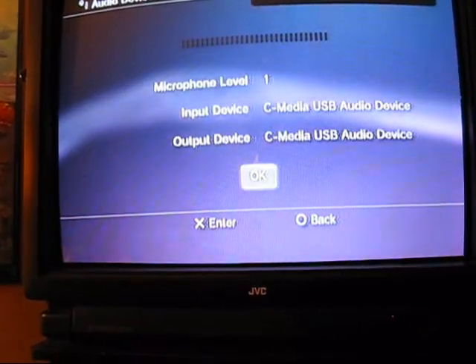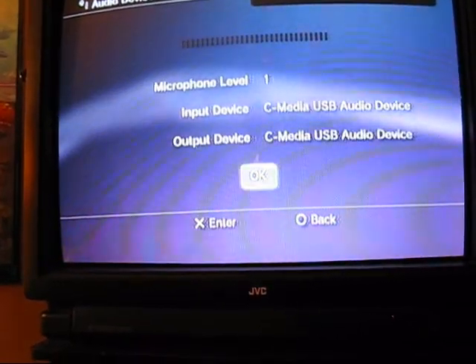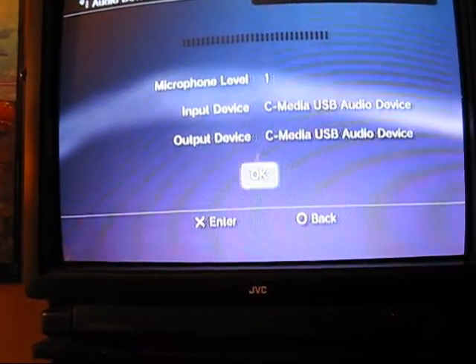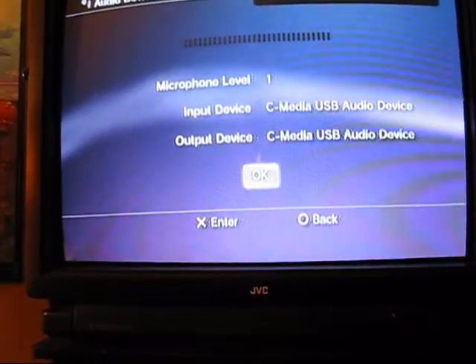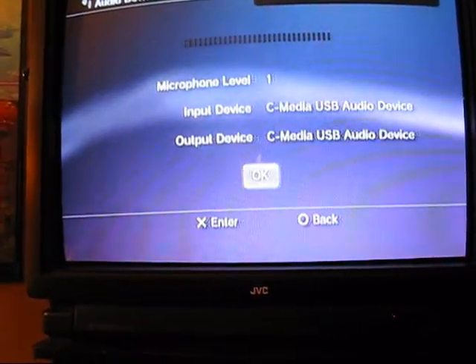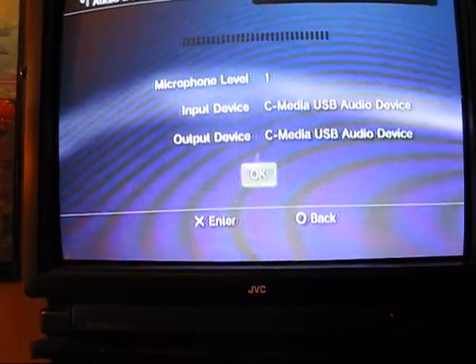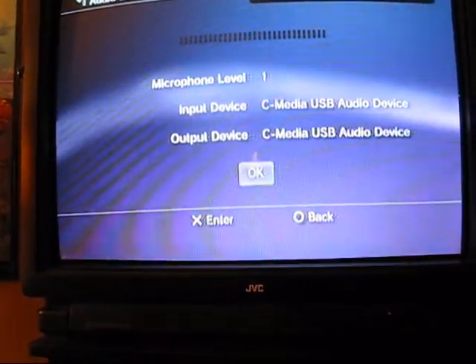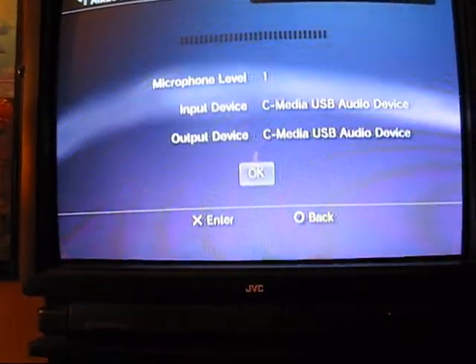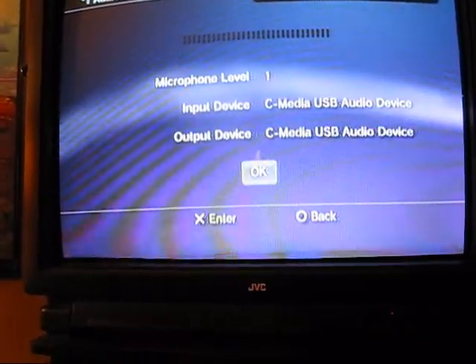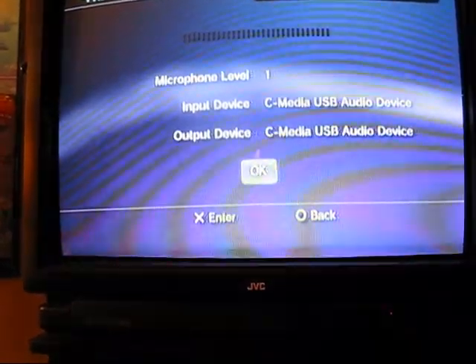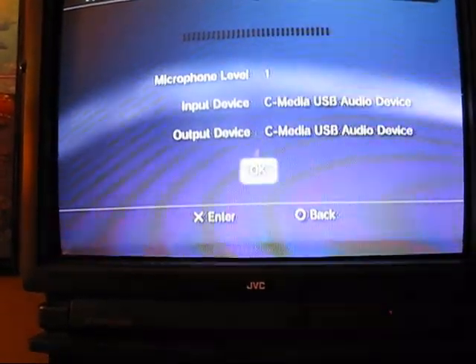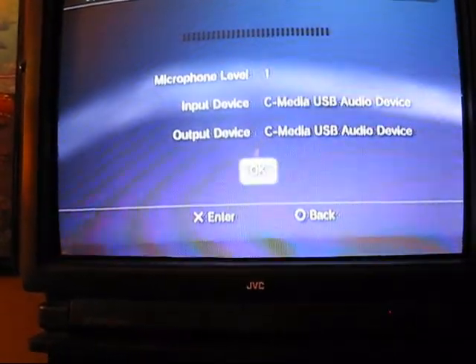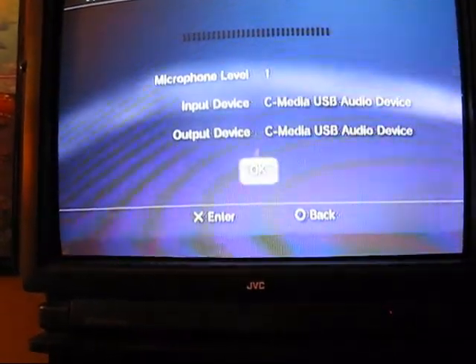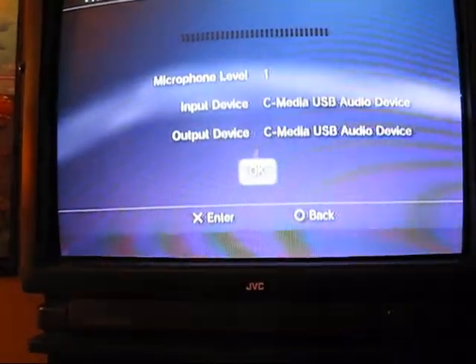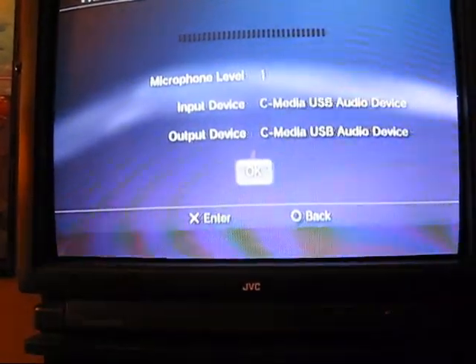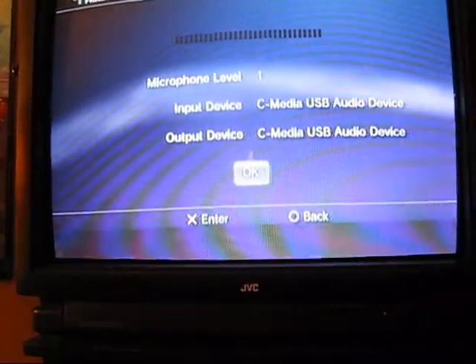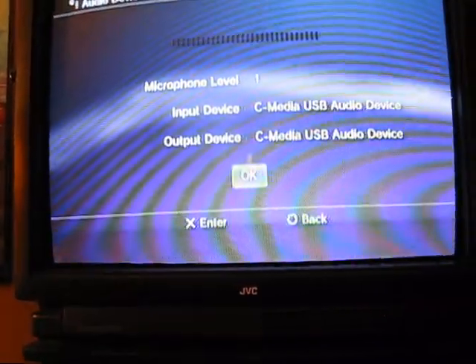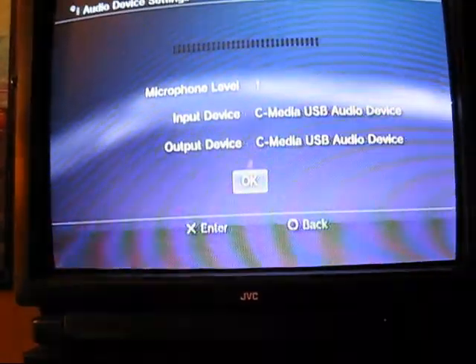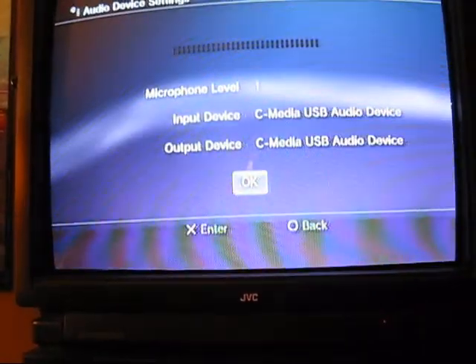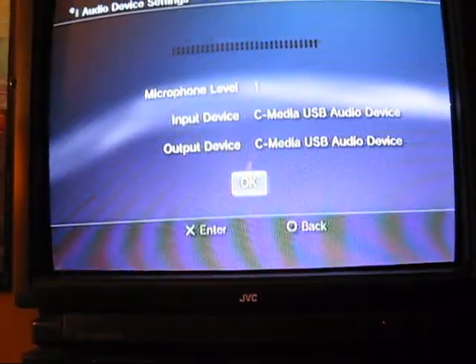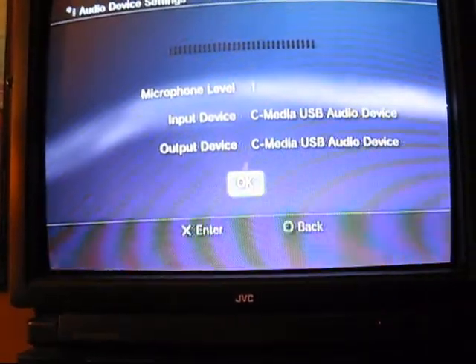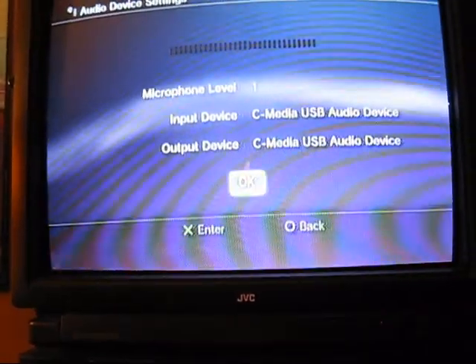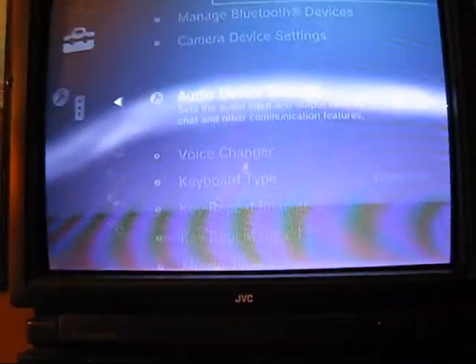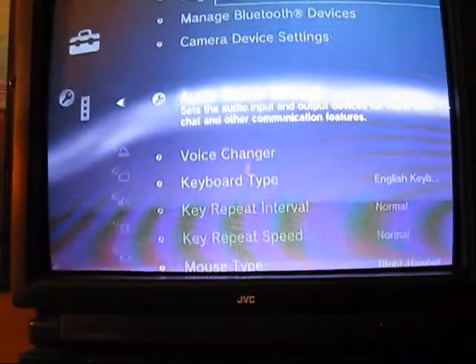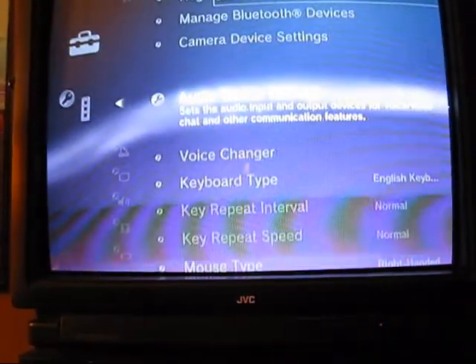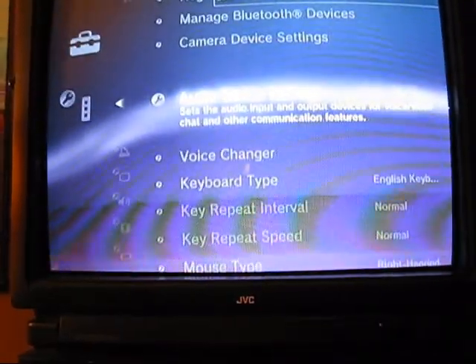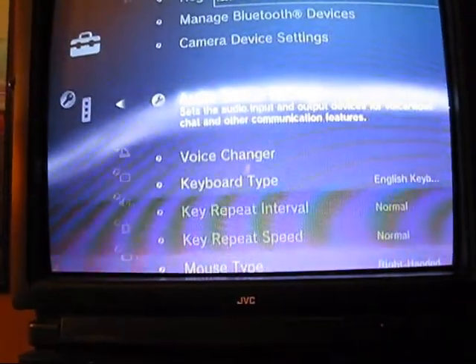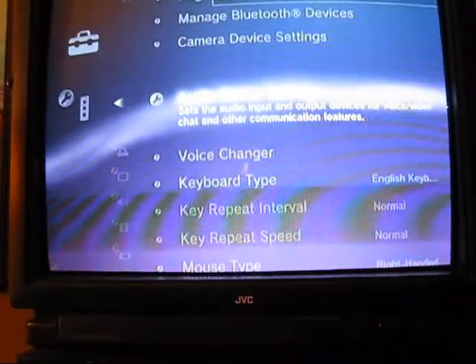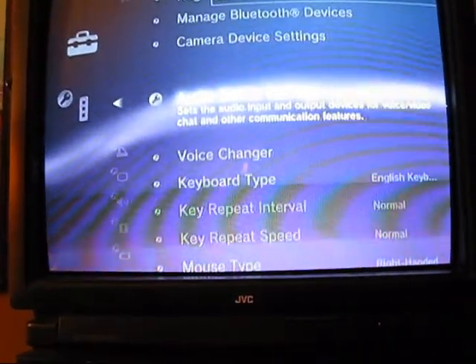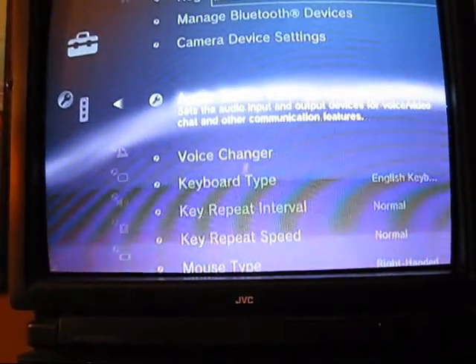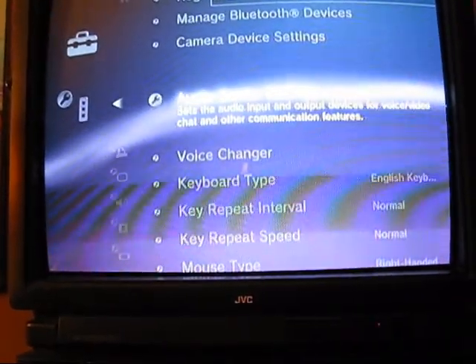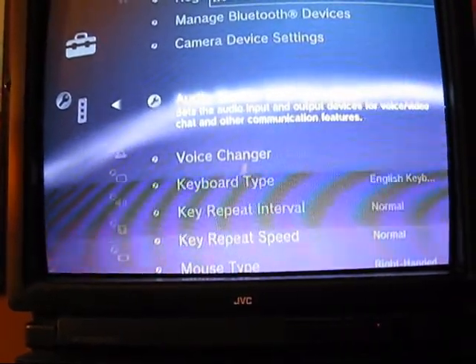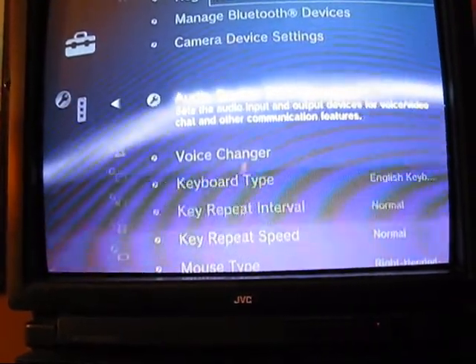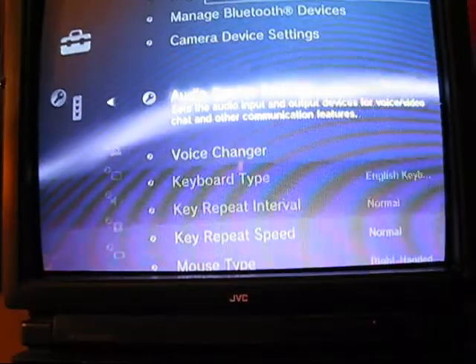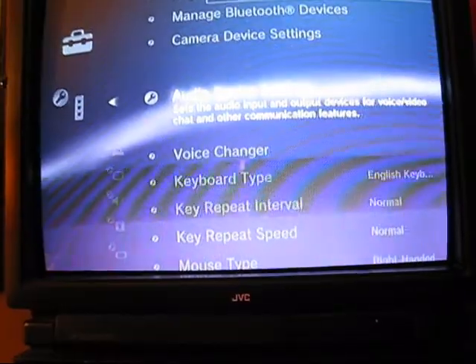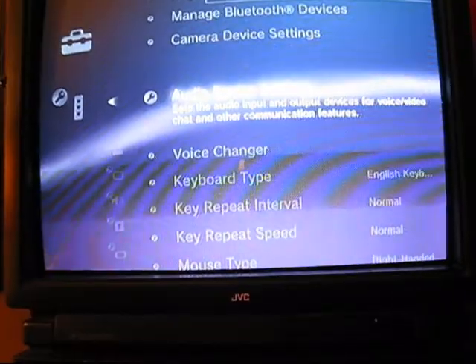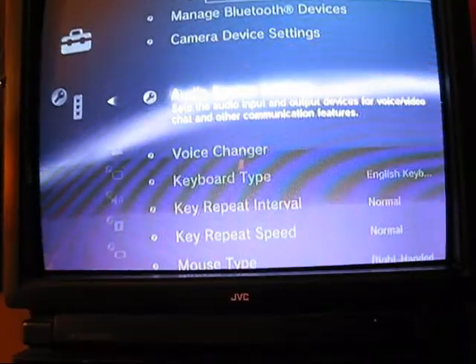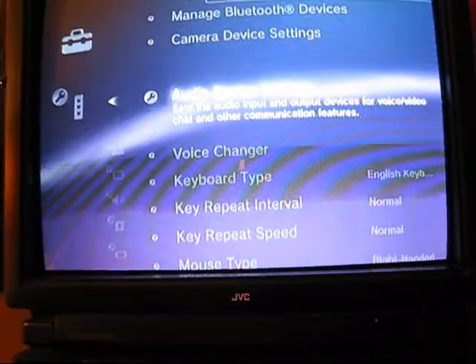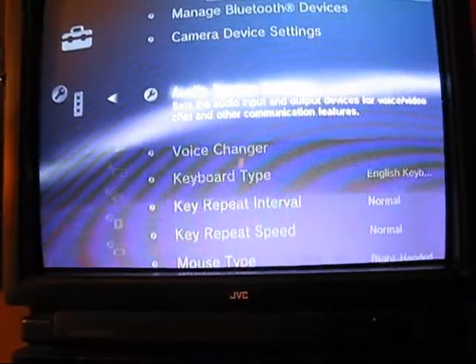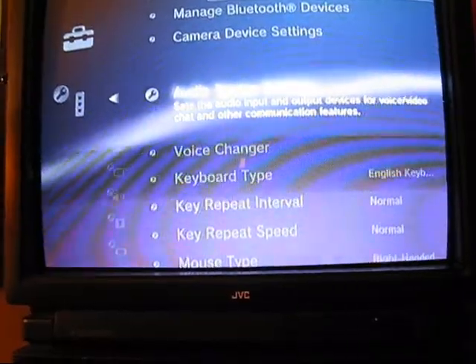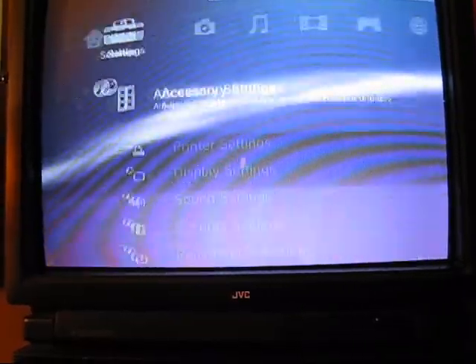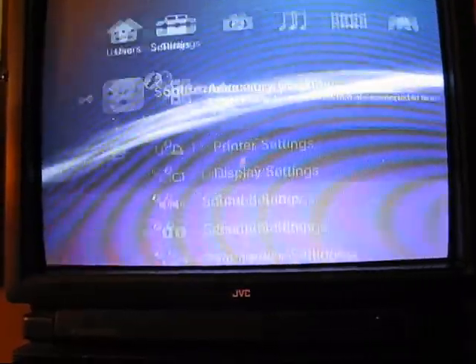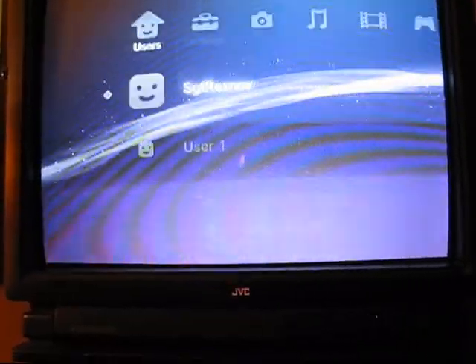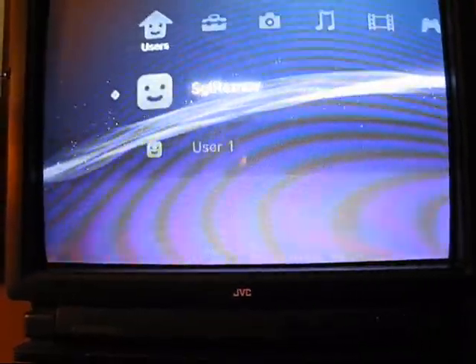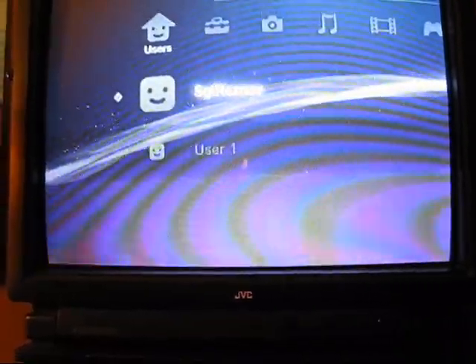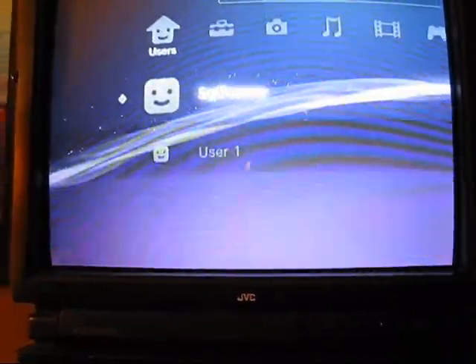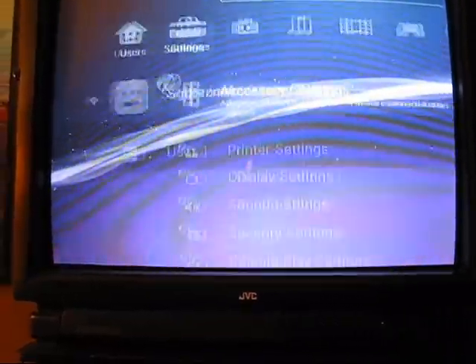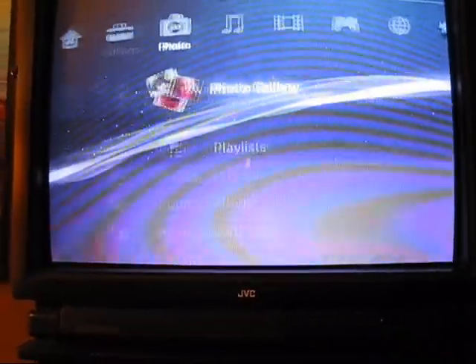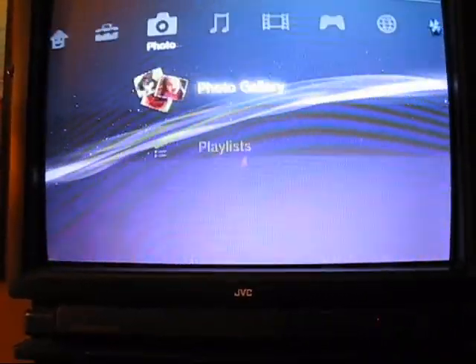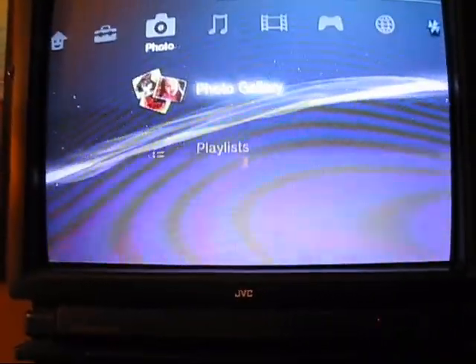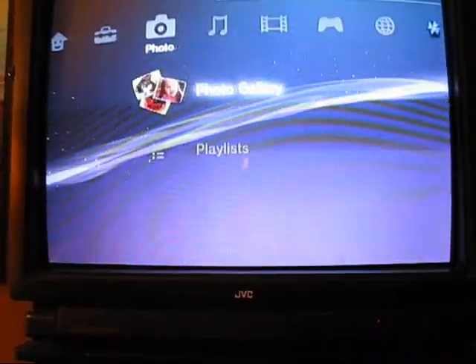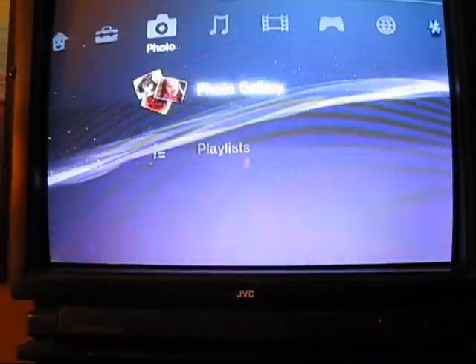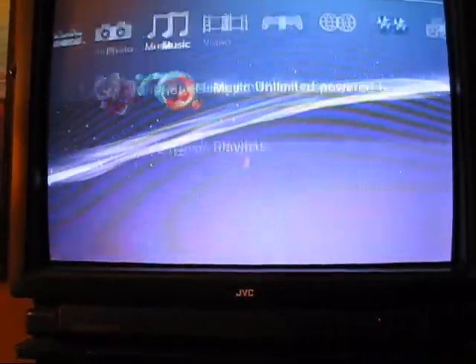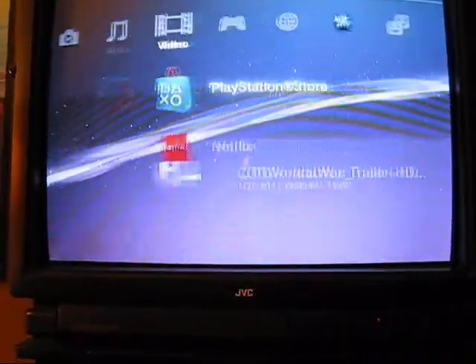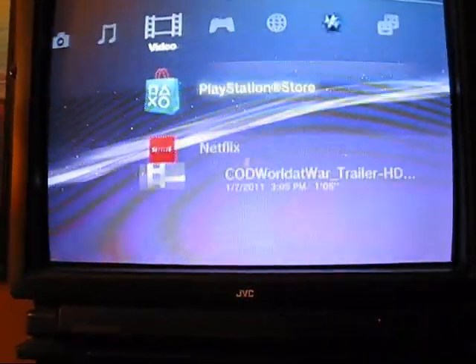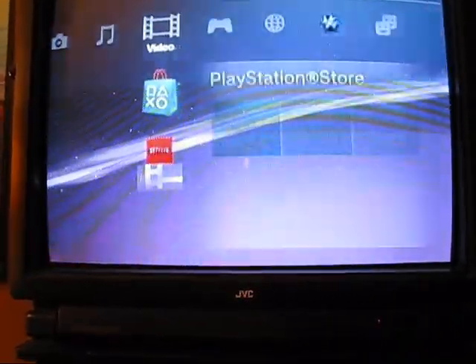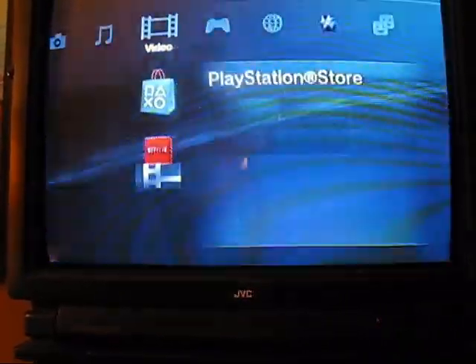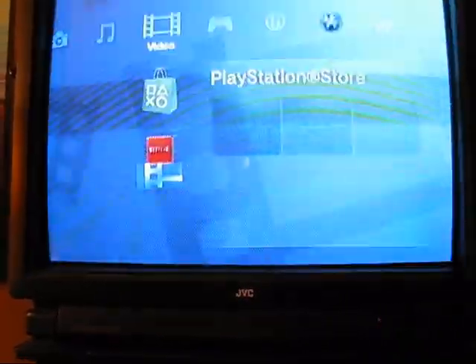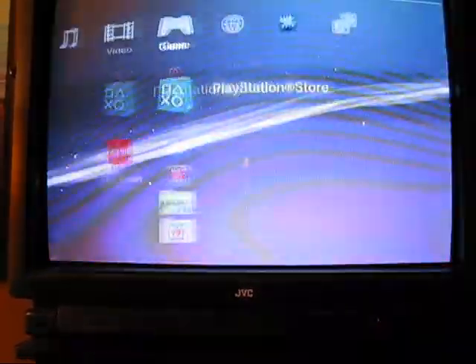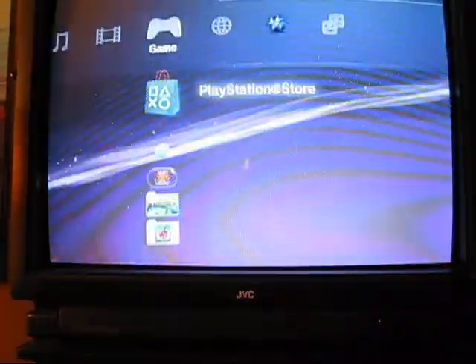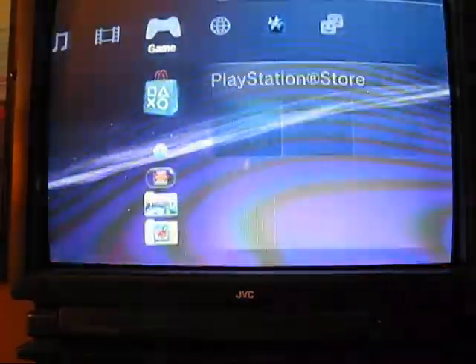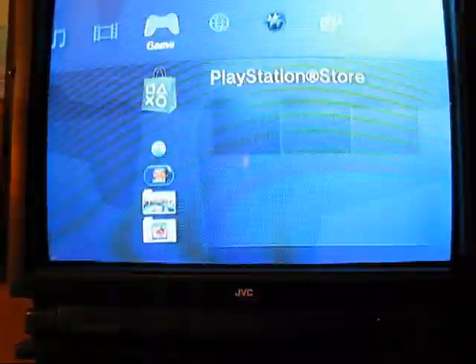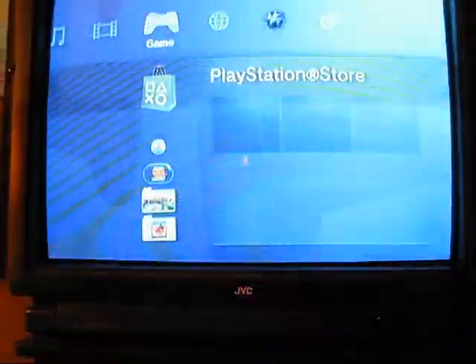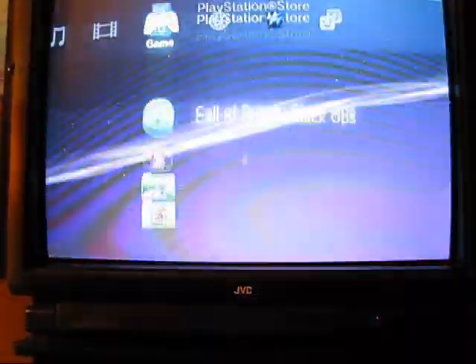You want to go OK, and now you're ready to game online with some buddies.